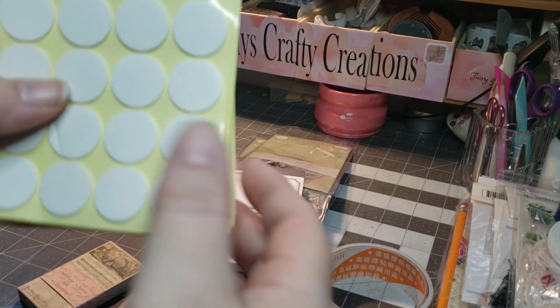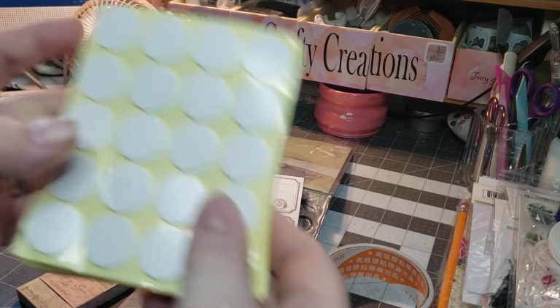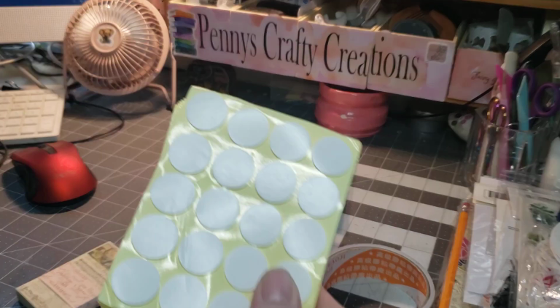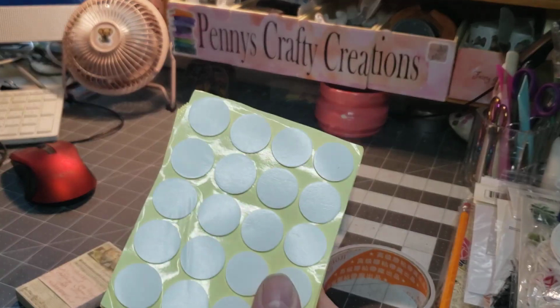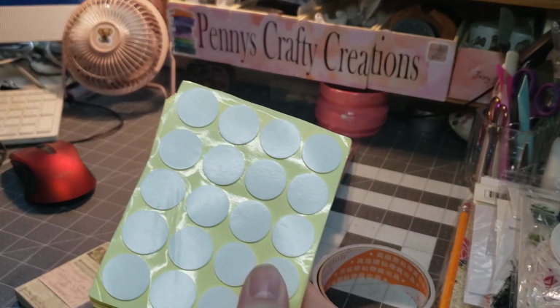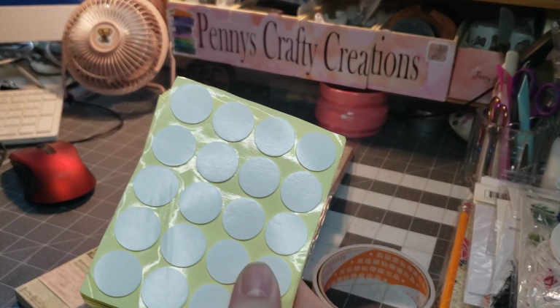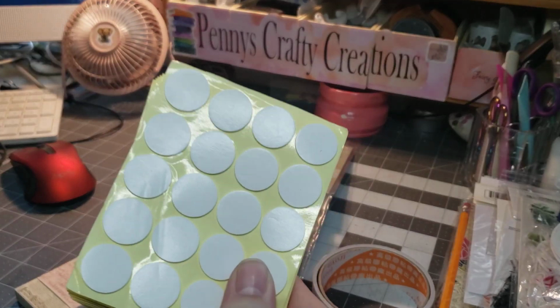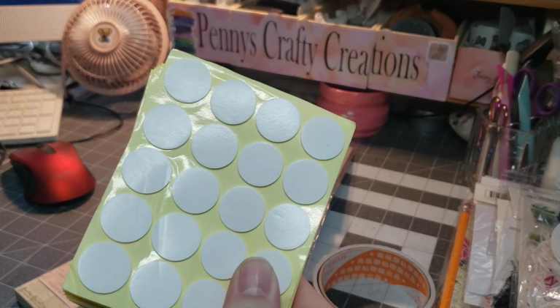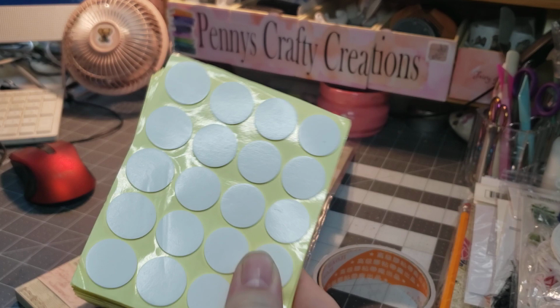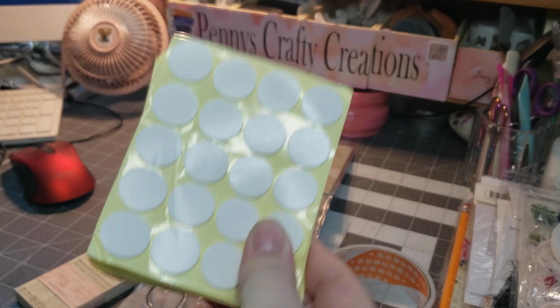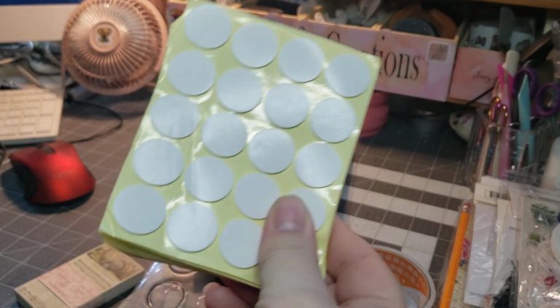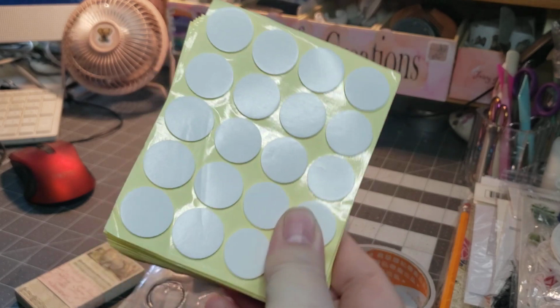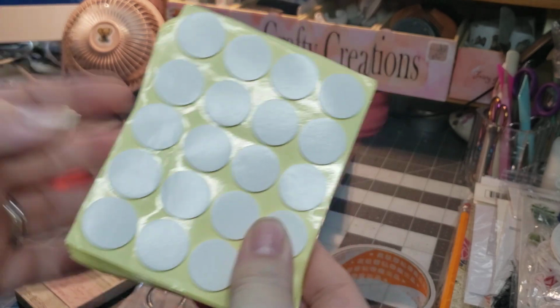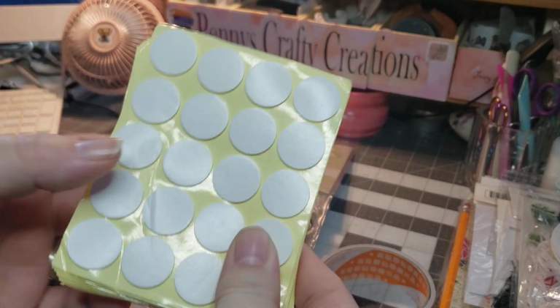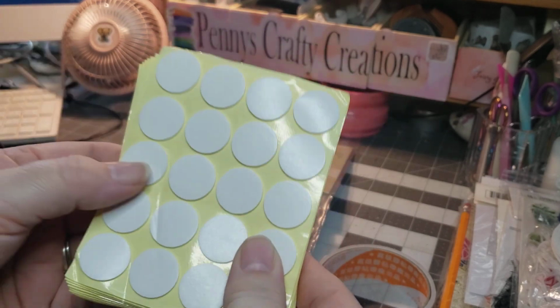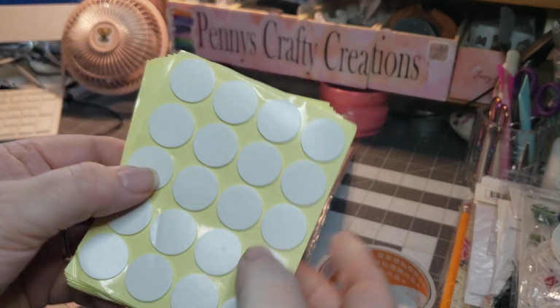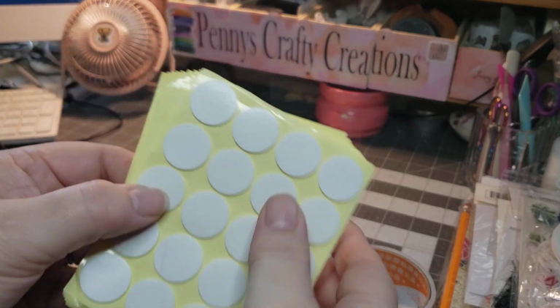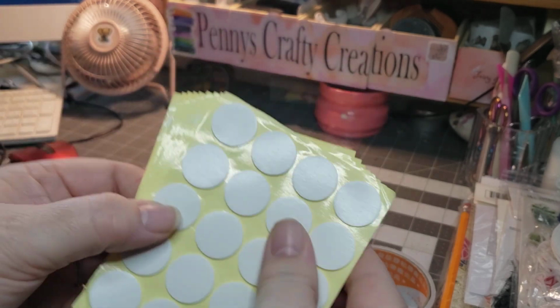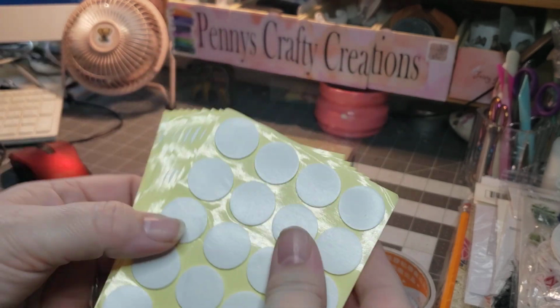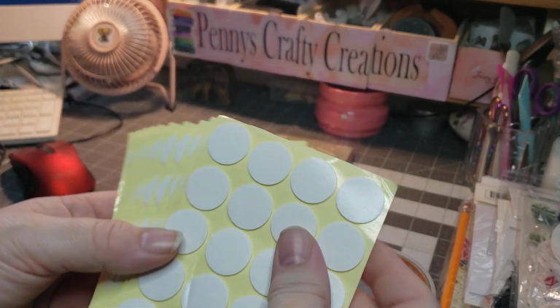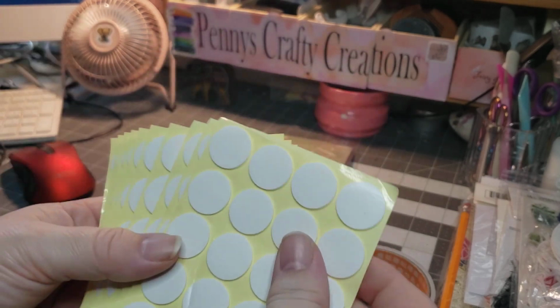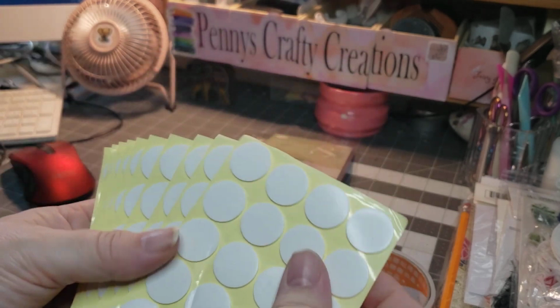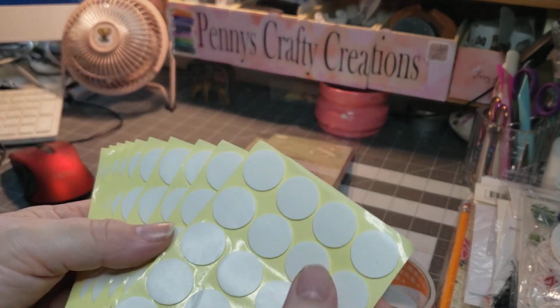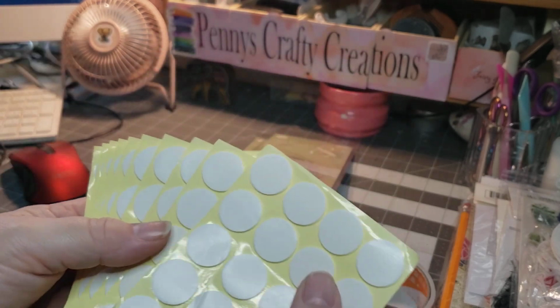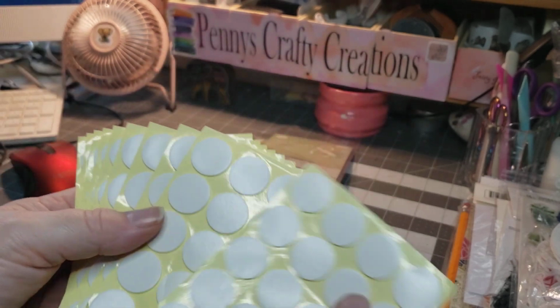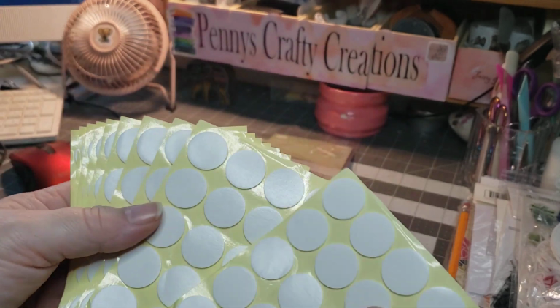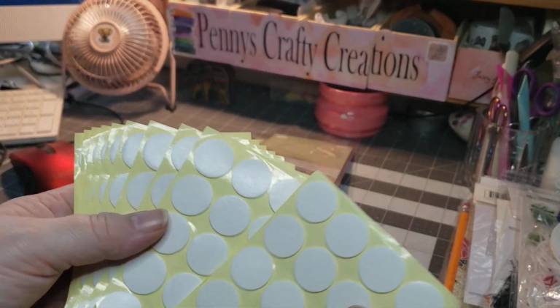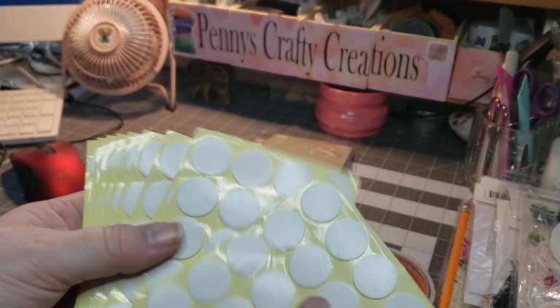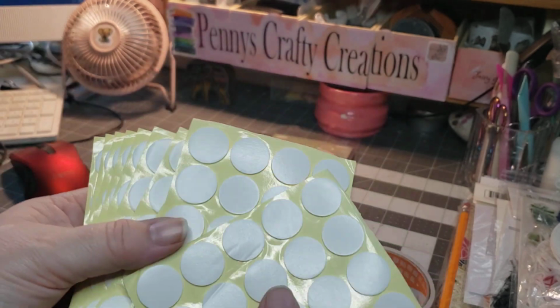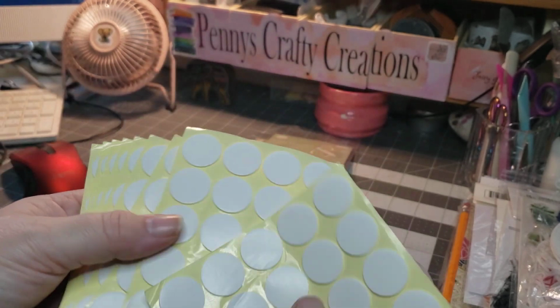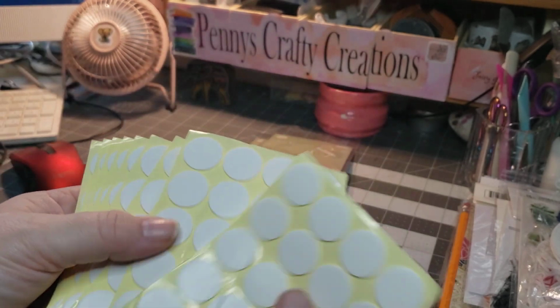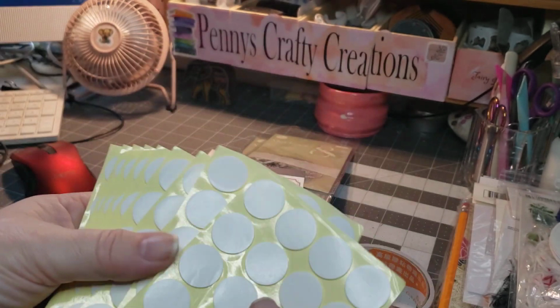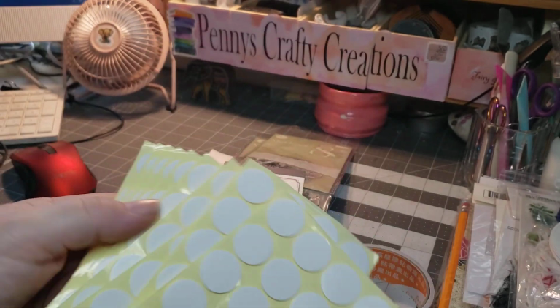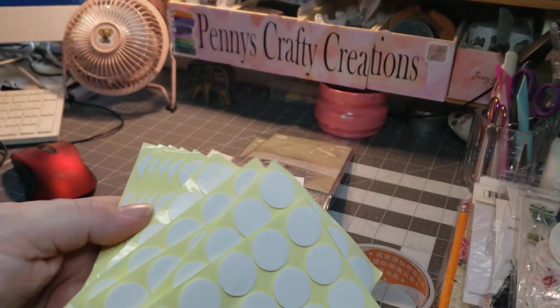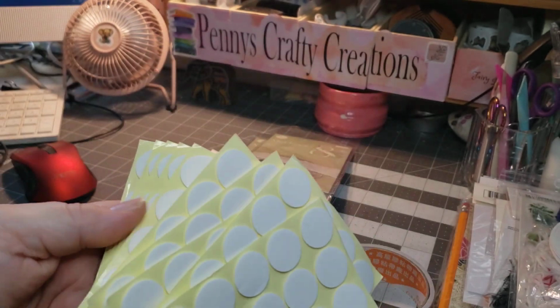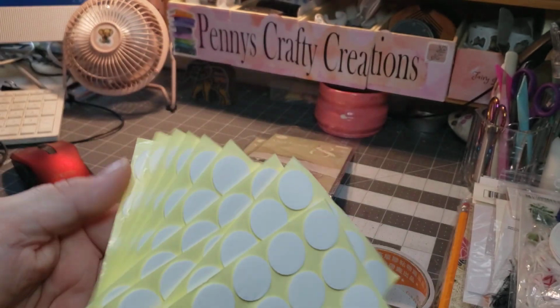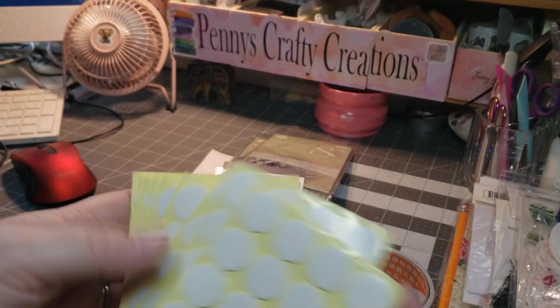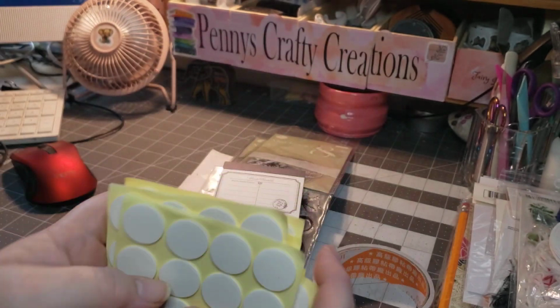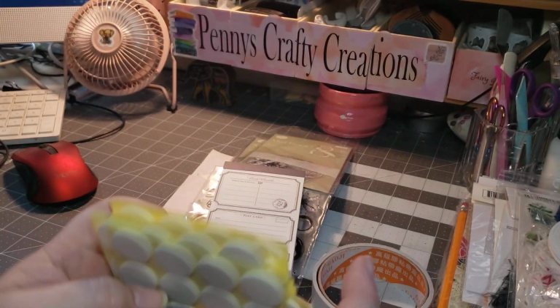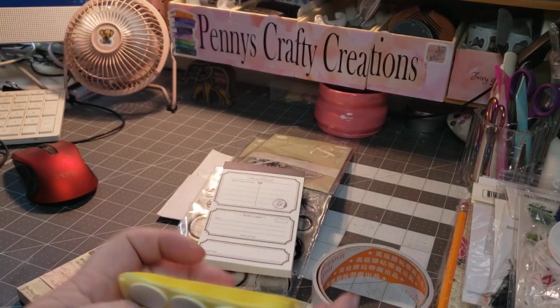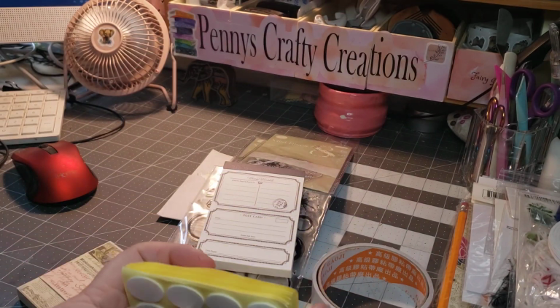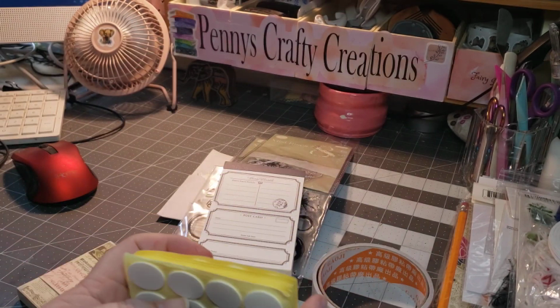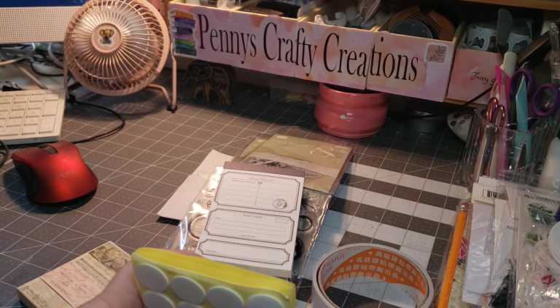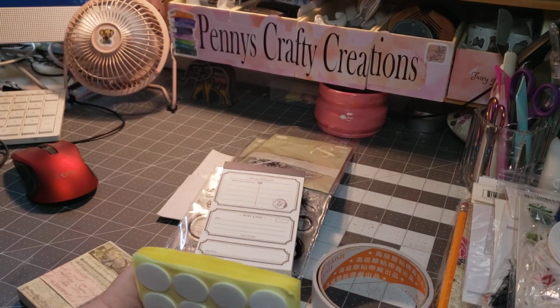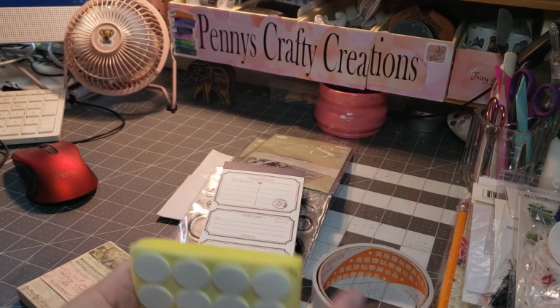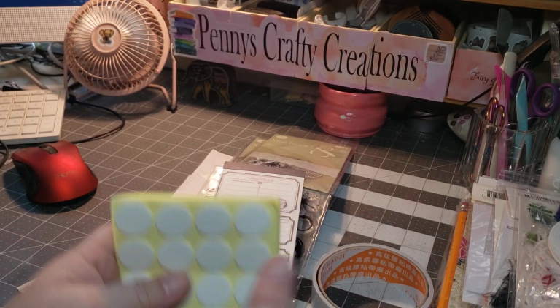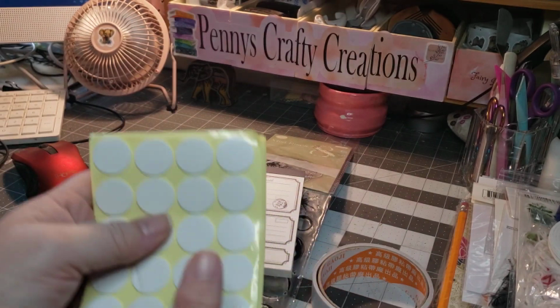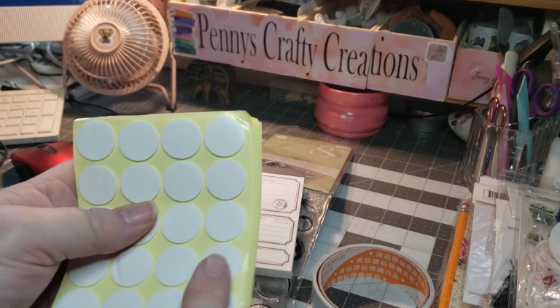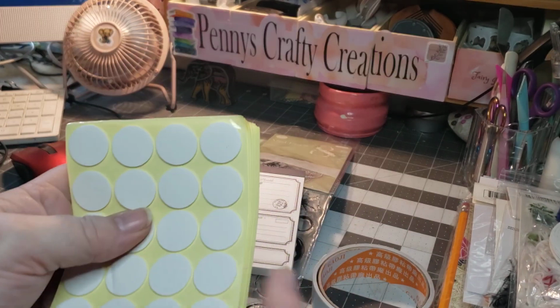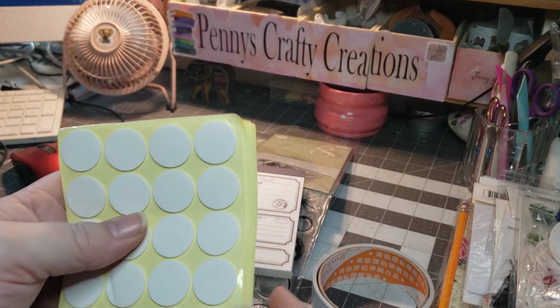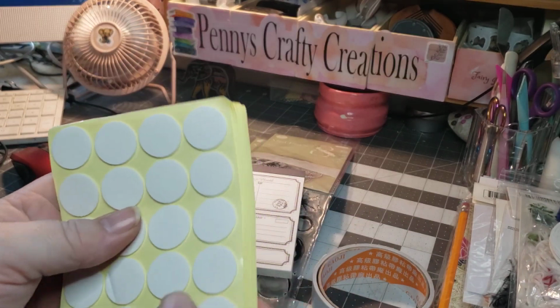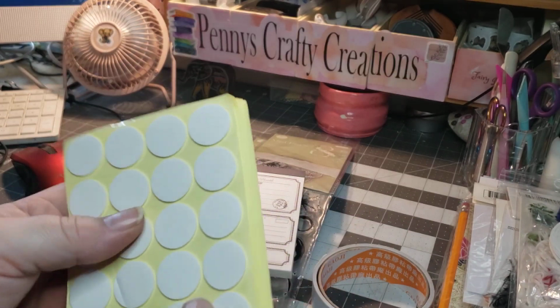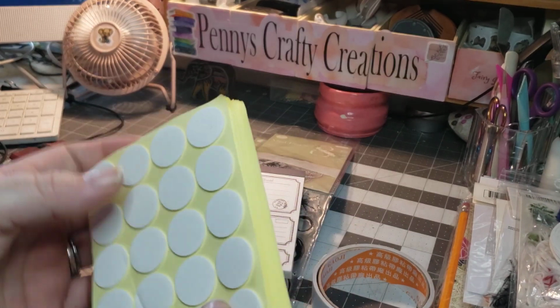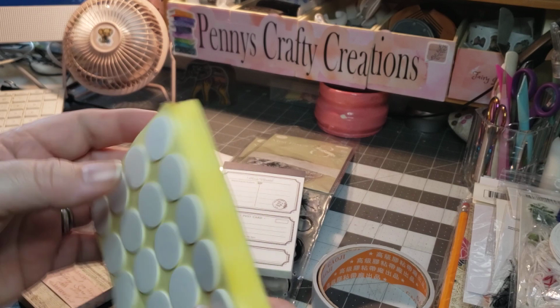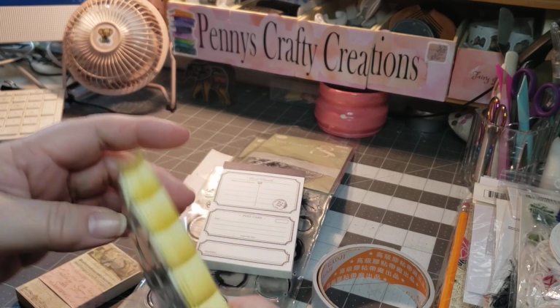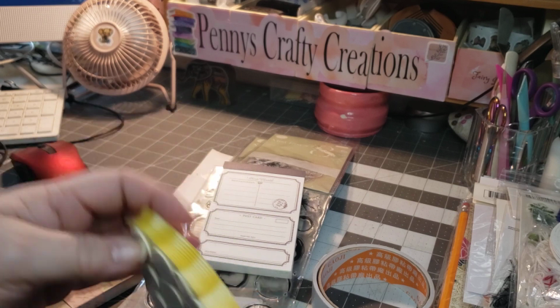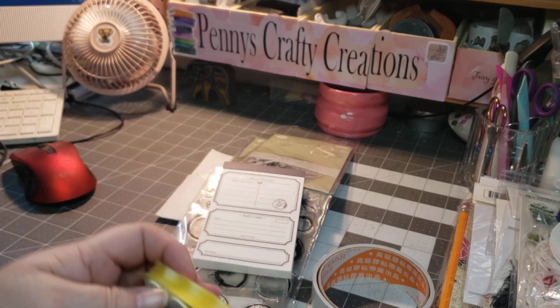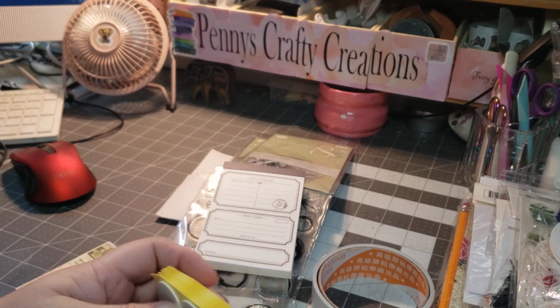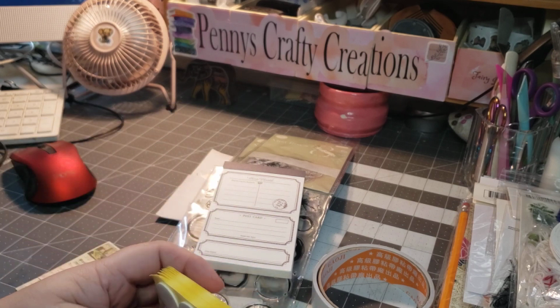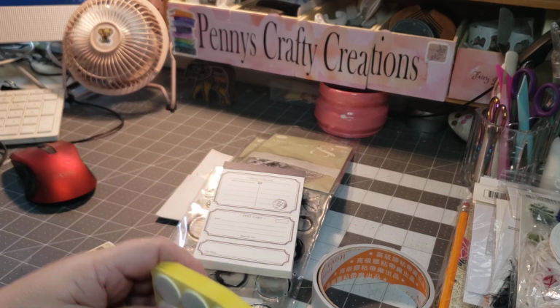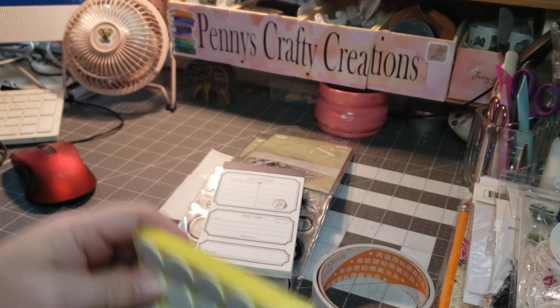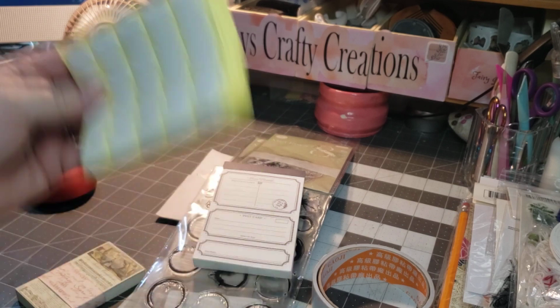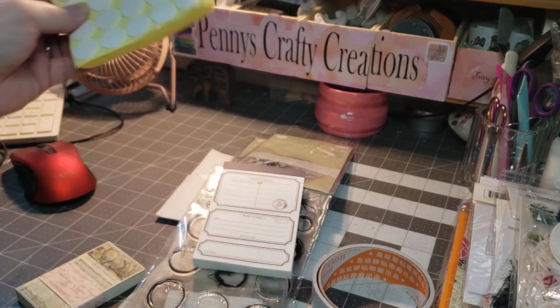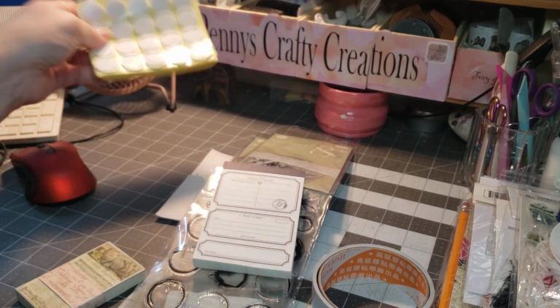The first thing I got was some more of the wickers — these are wick stickers for candles. I really love these and I use these on my wax melts as well.